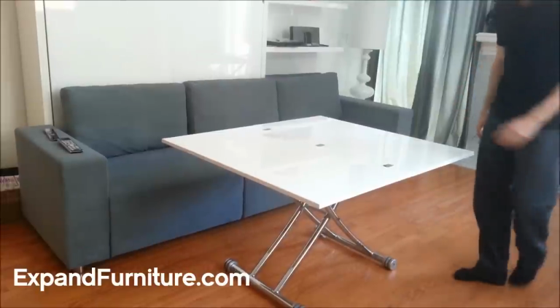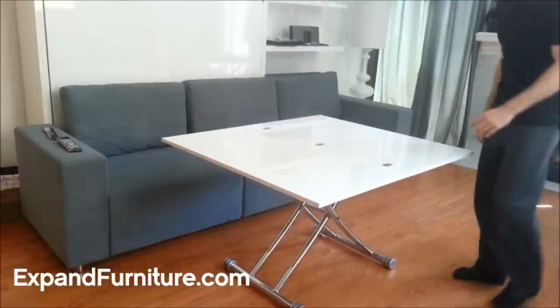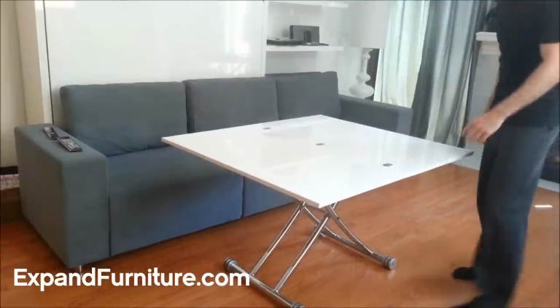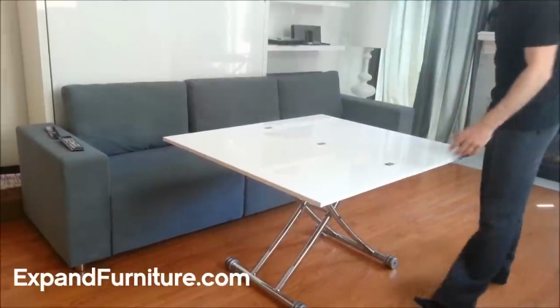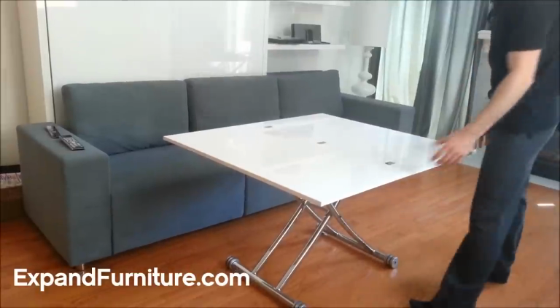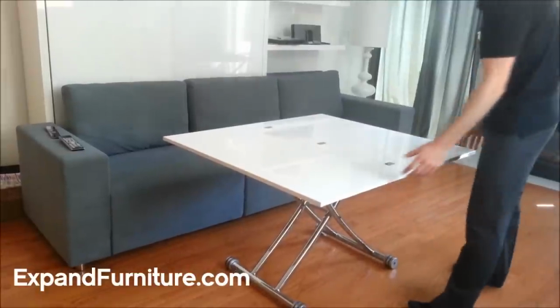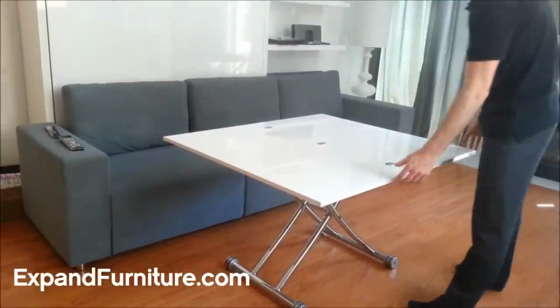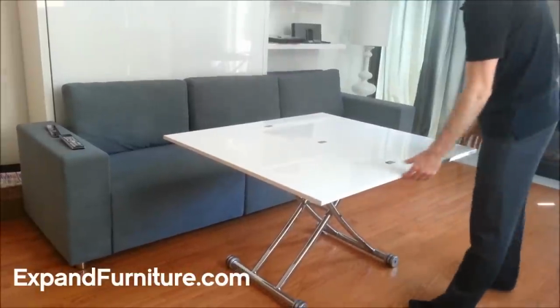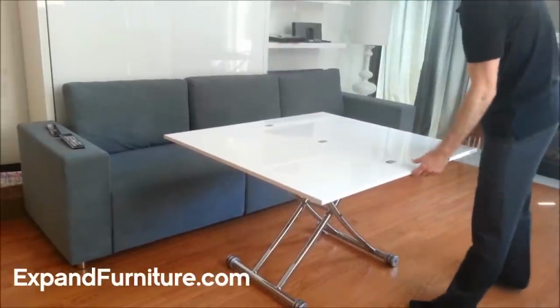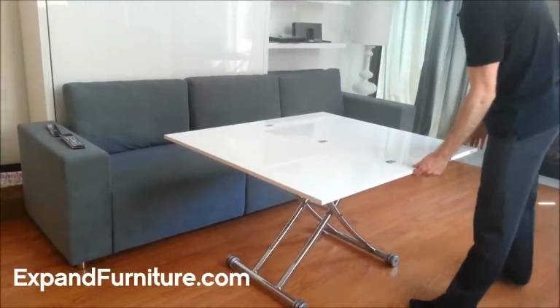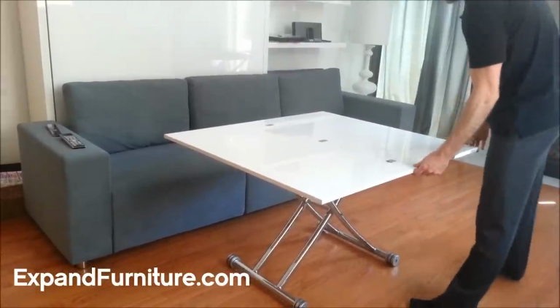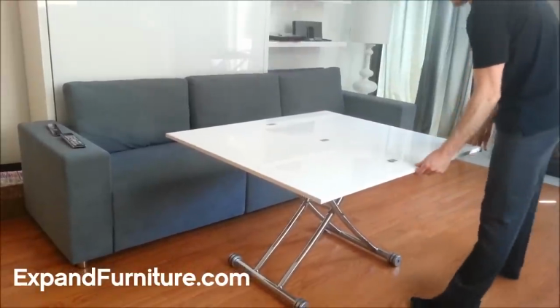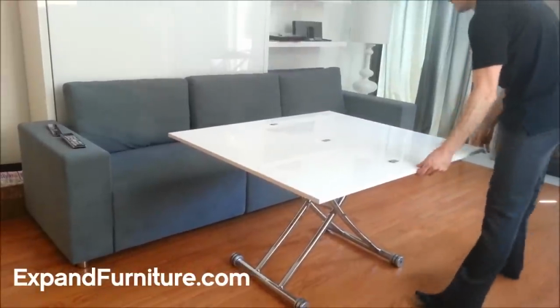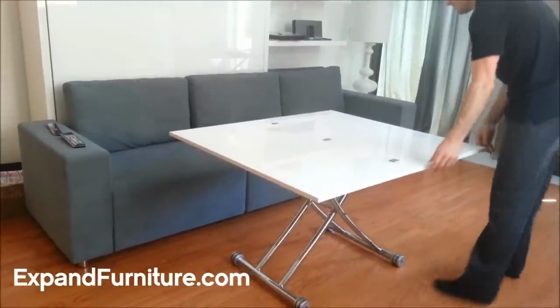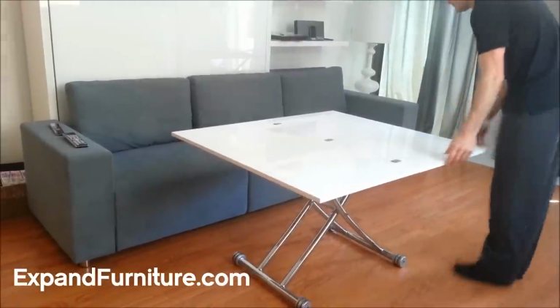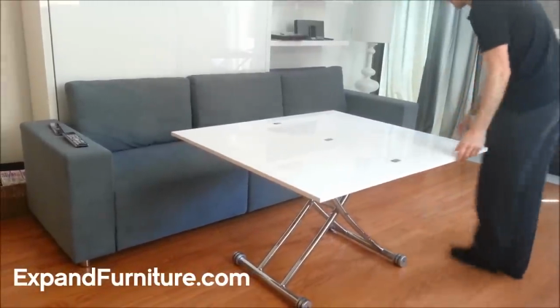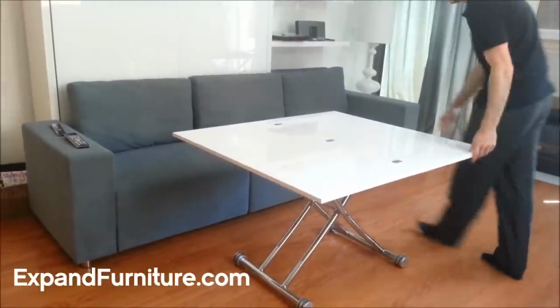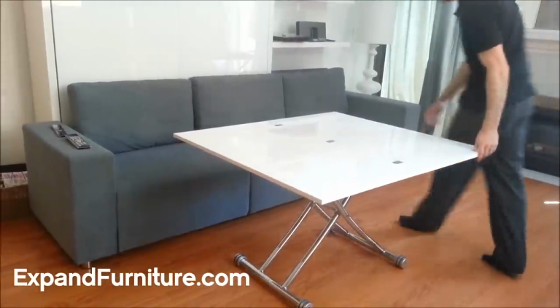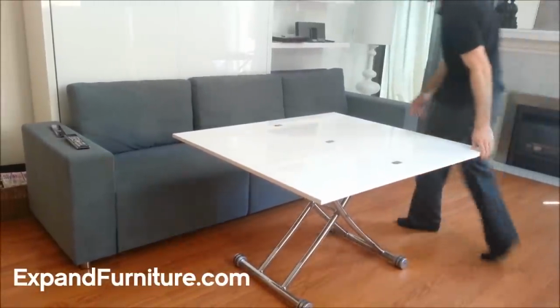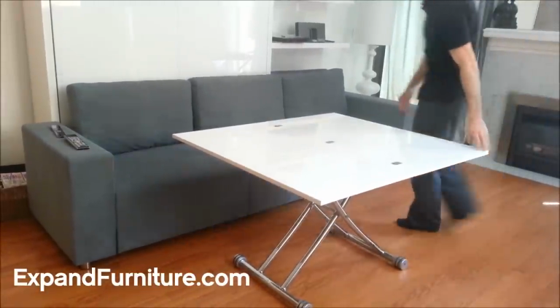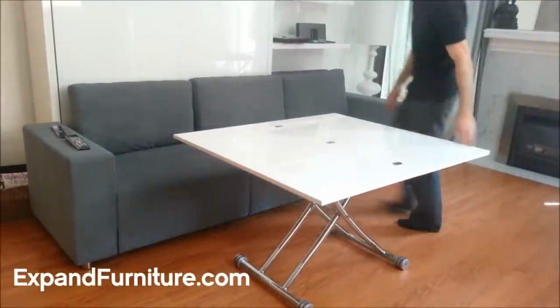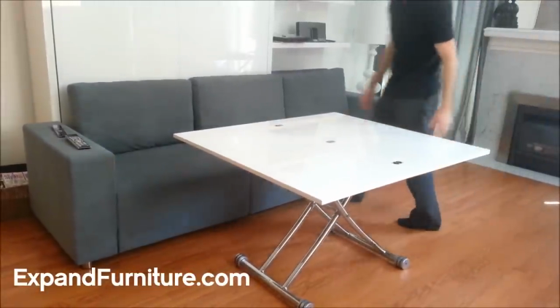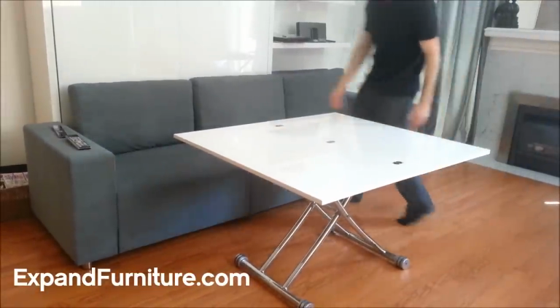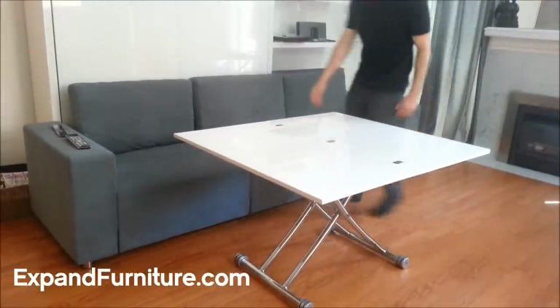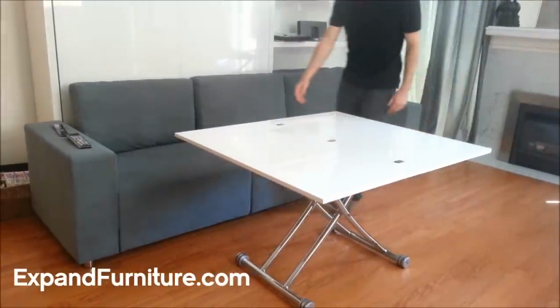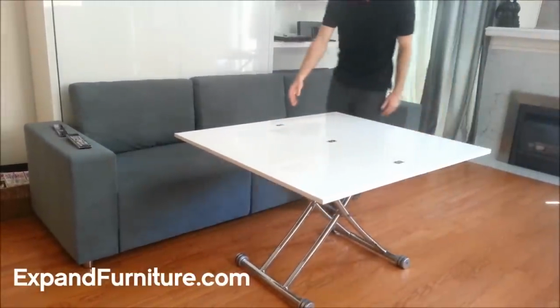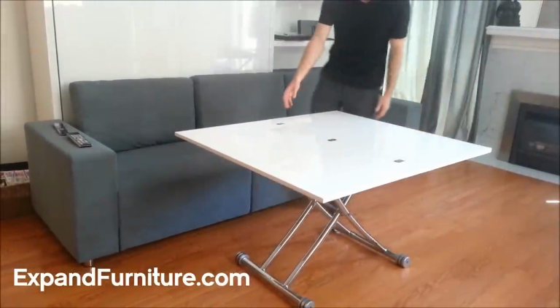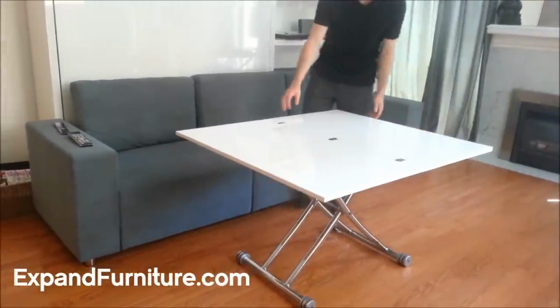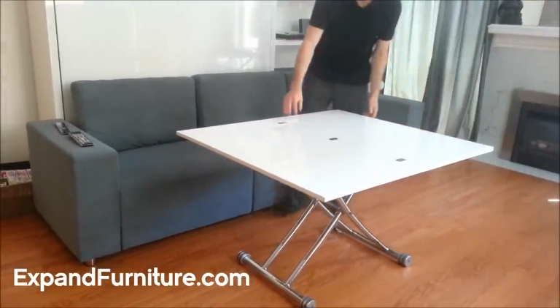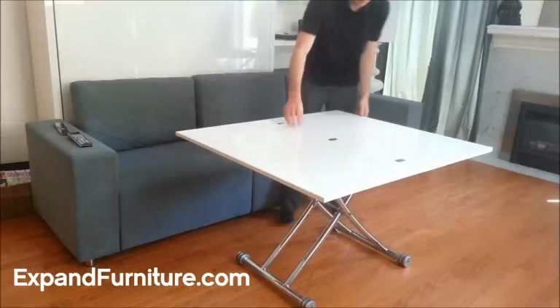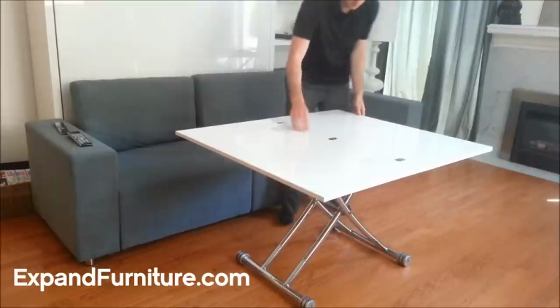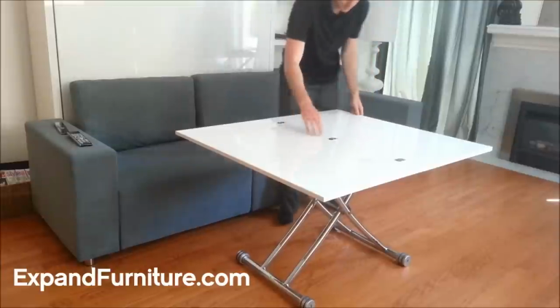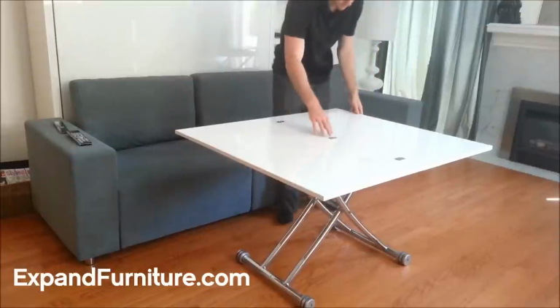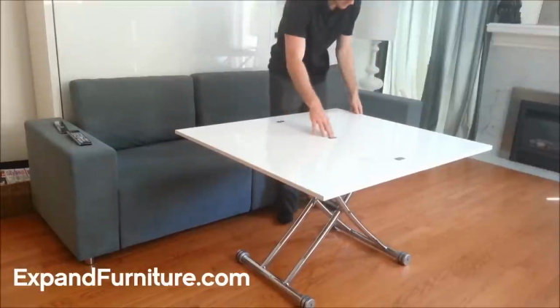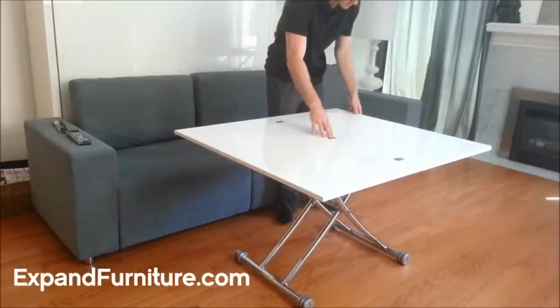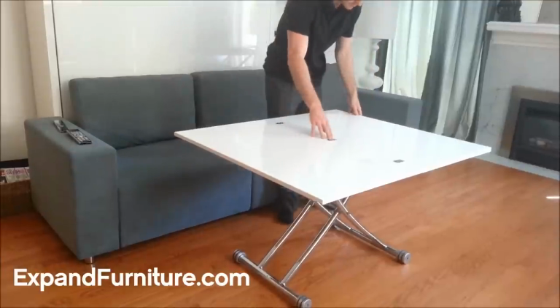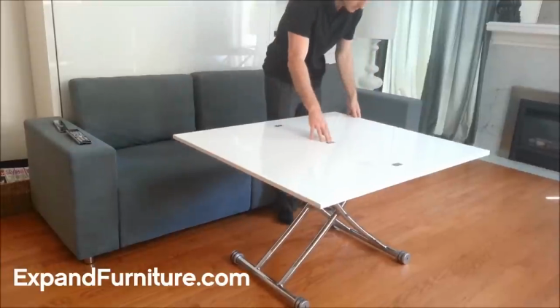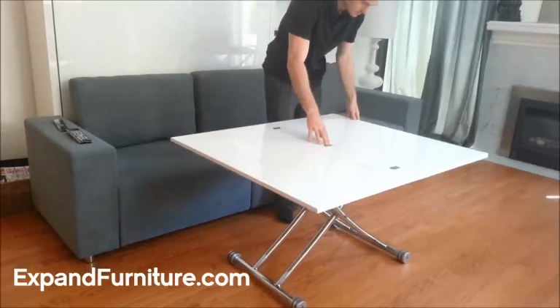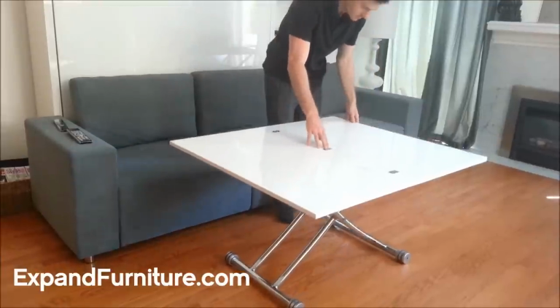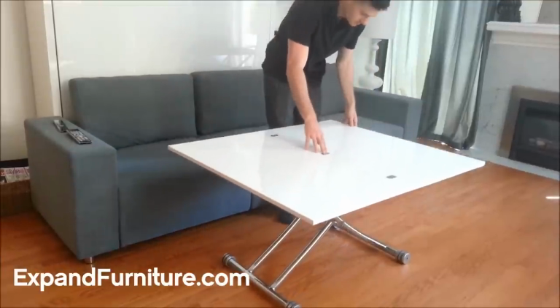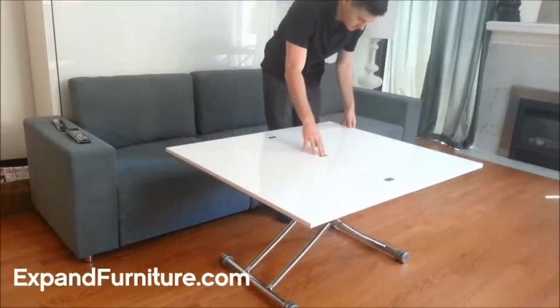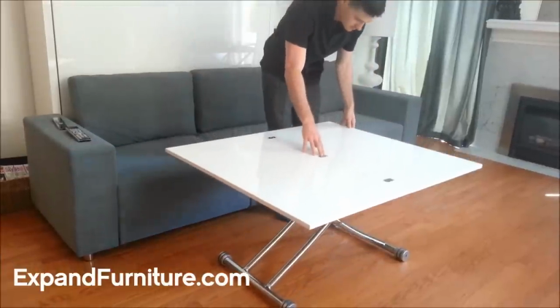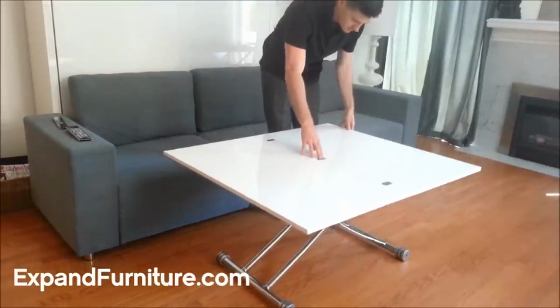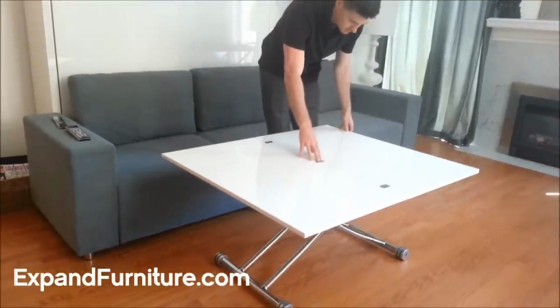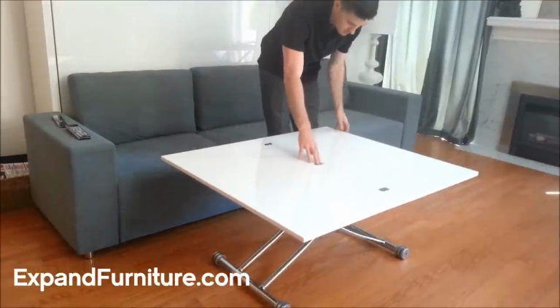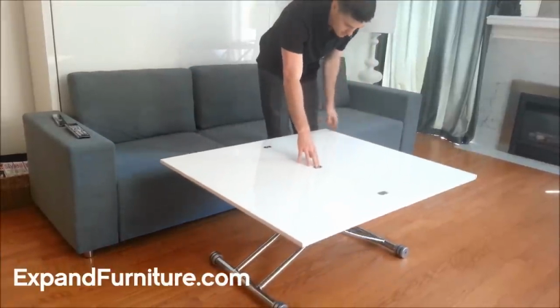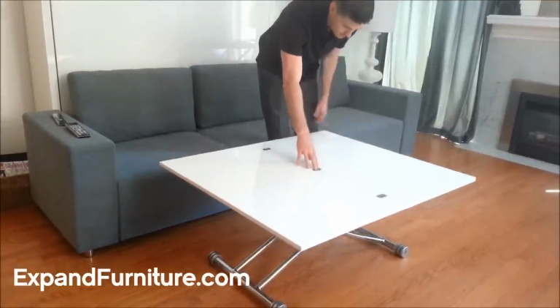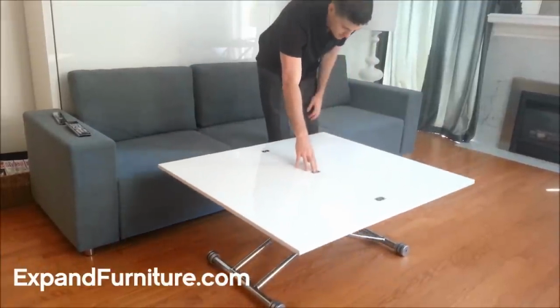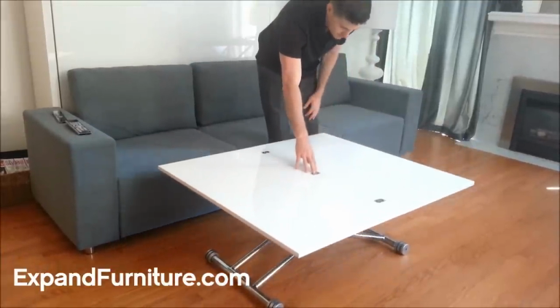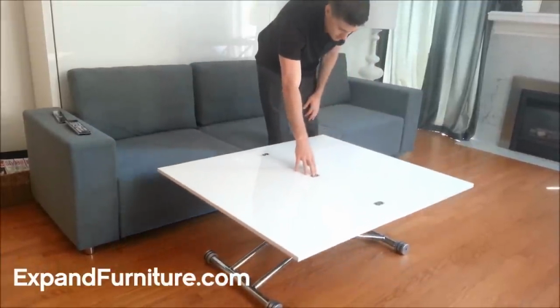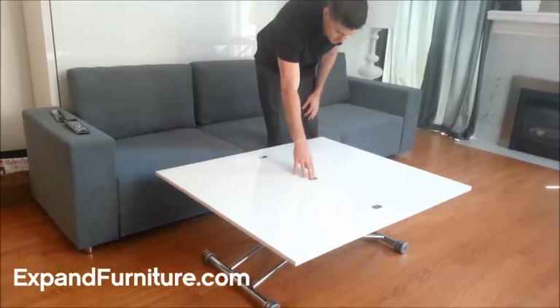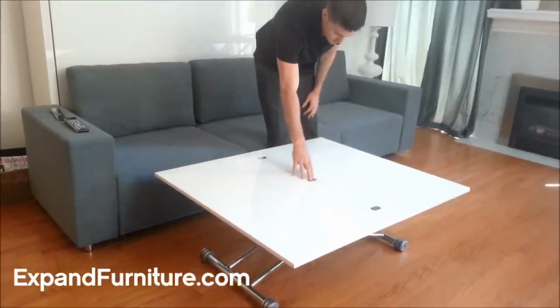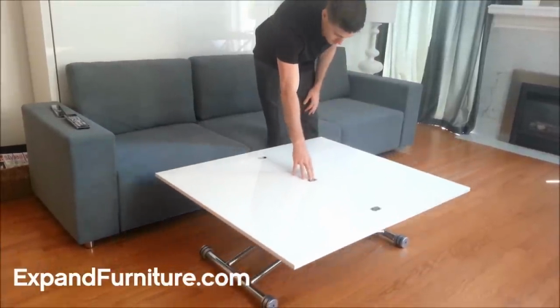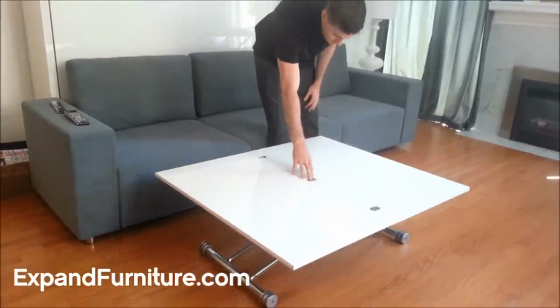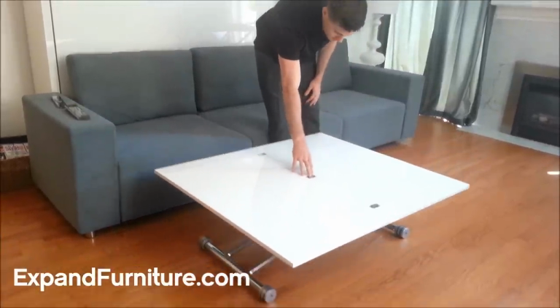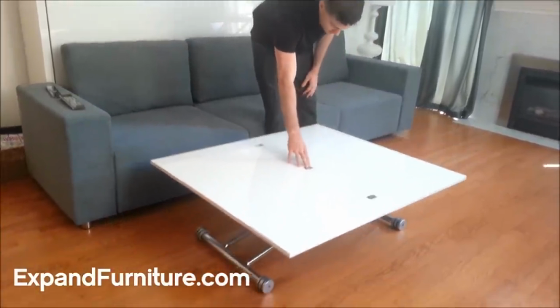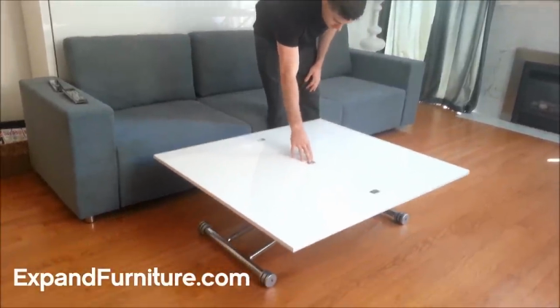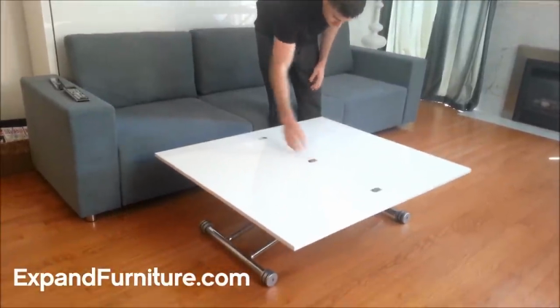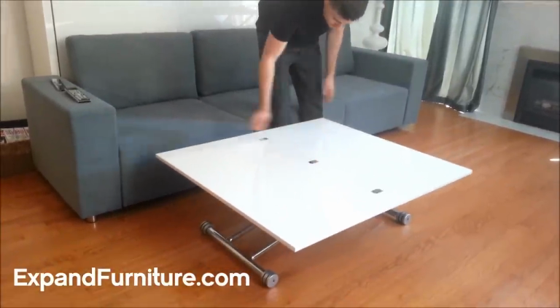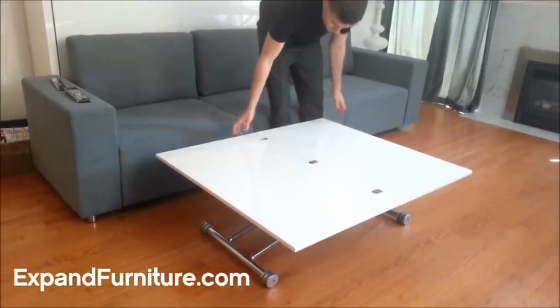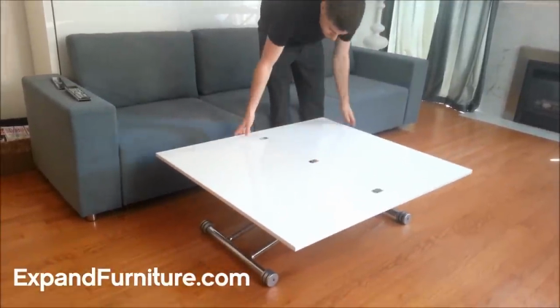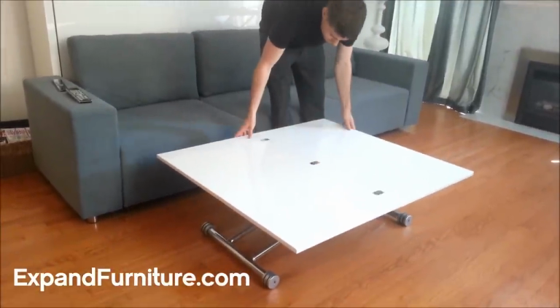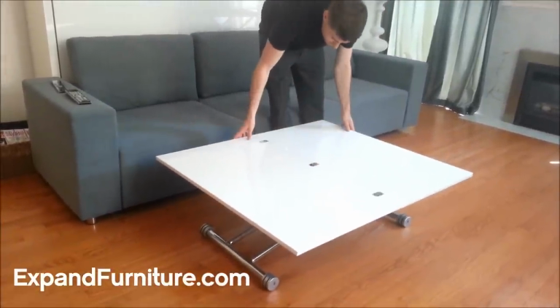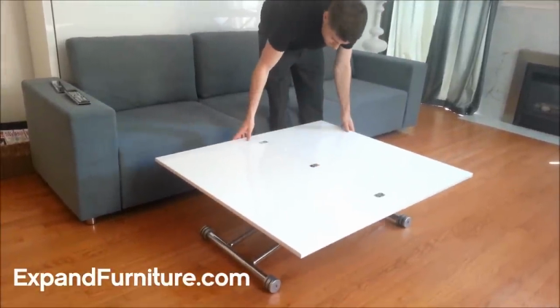It can lift and lower to your desired height, can double in size by folding over, and is the ultimate transforming table.